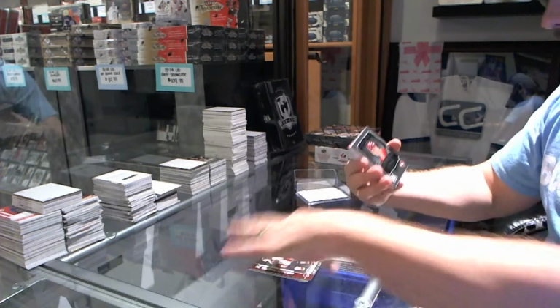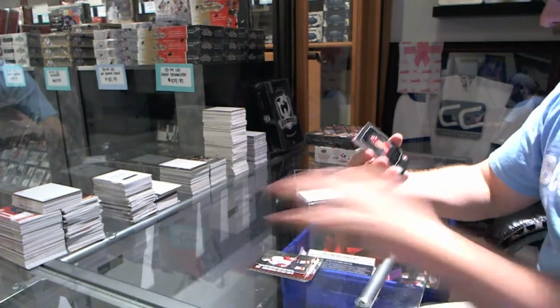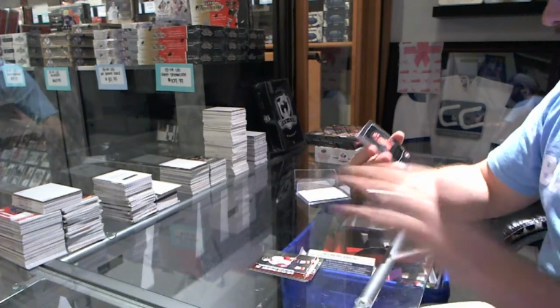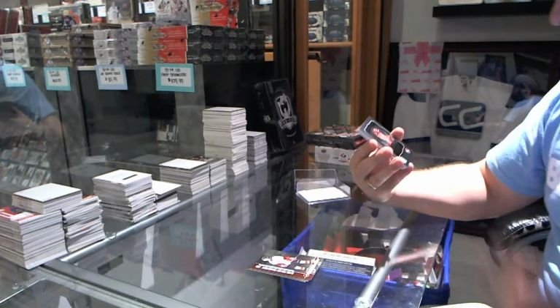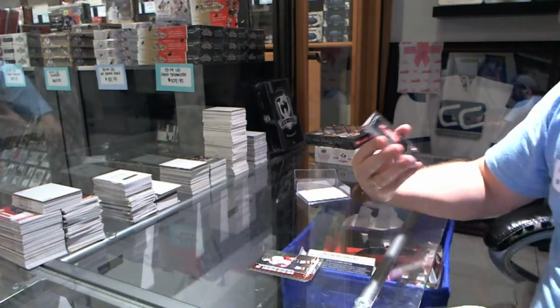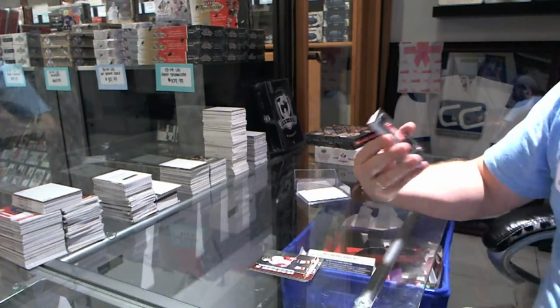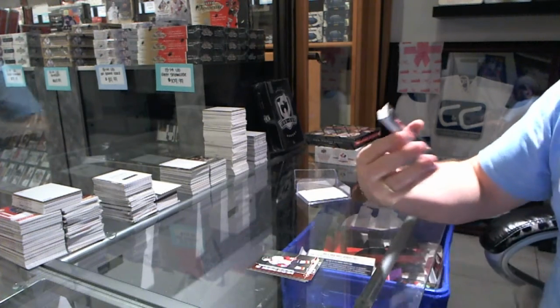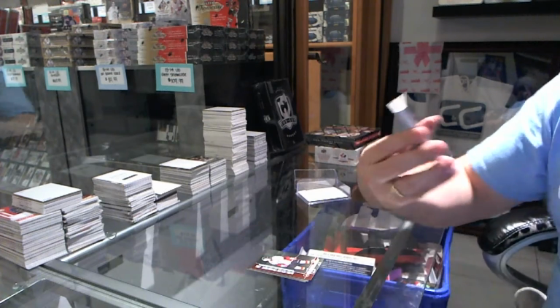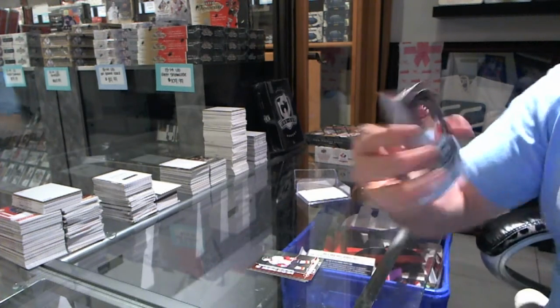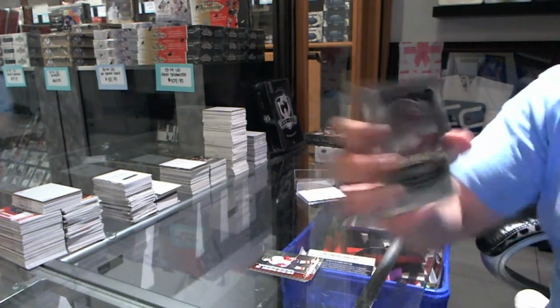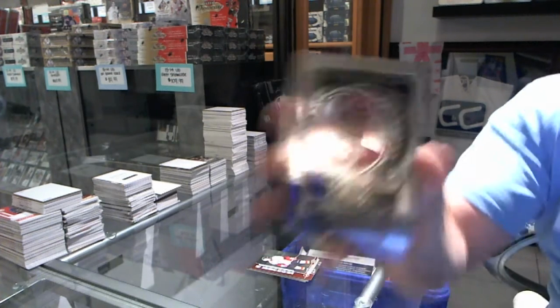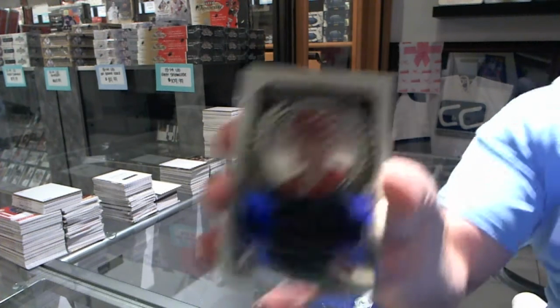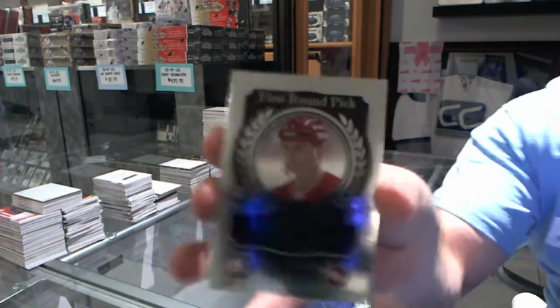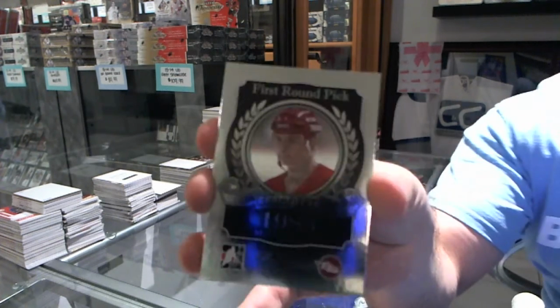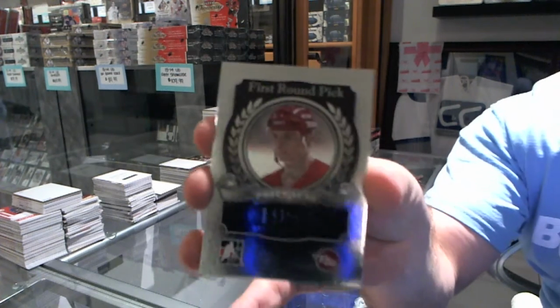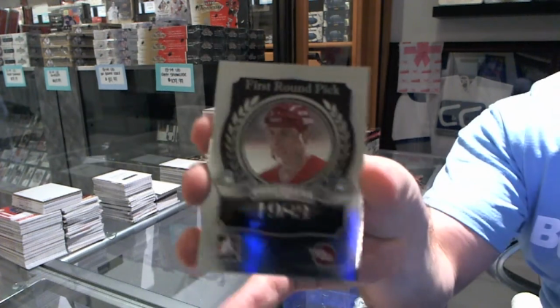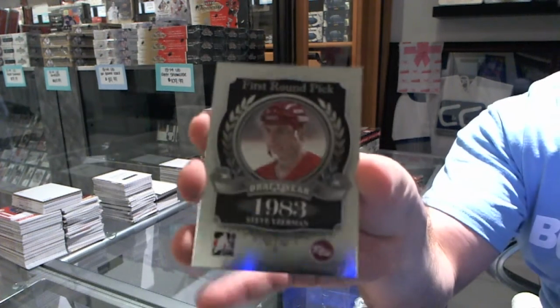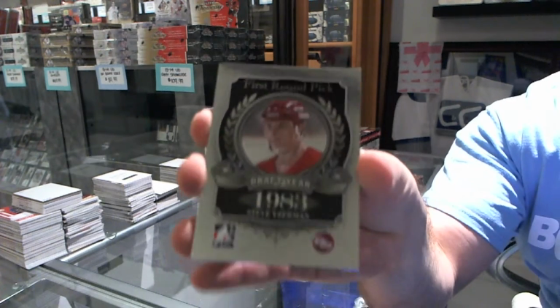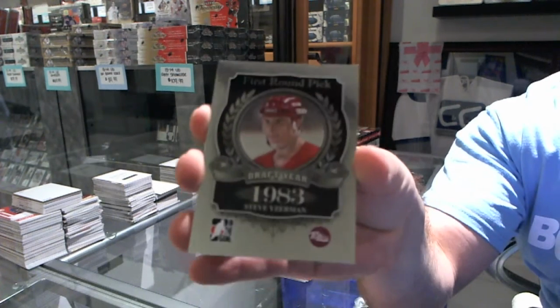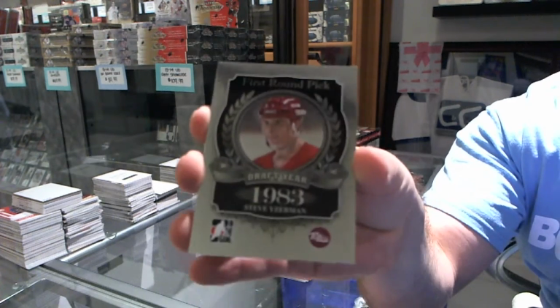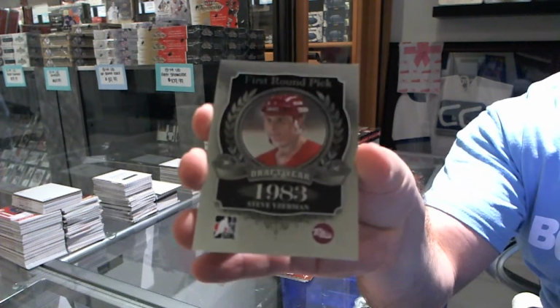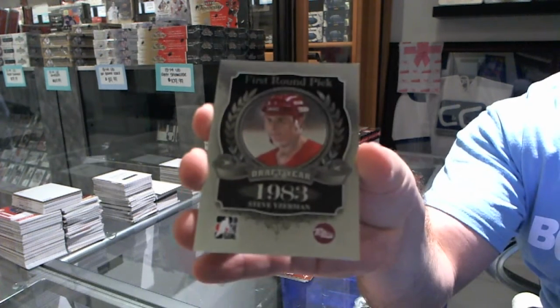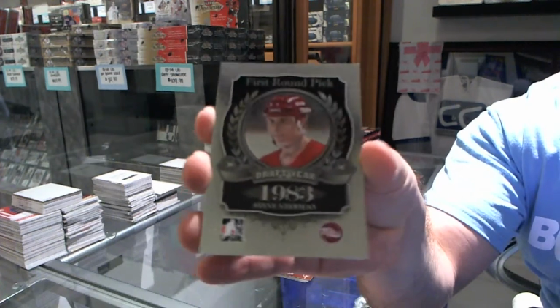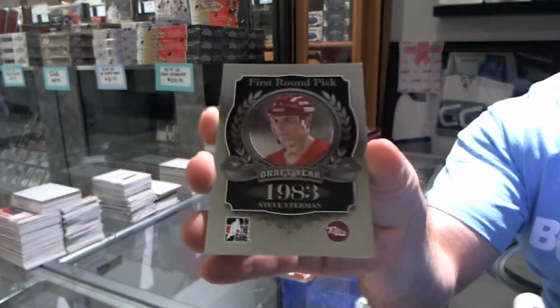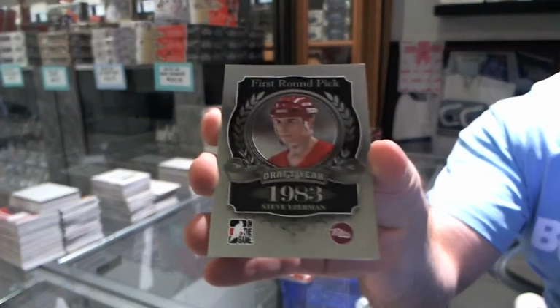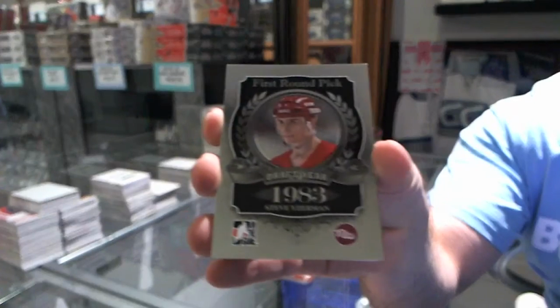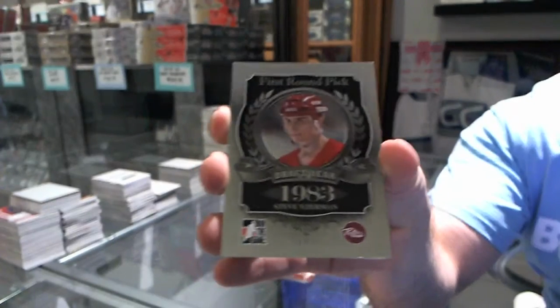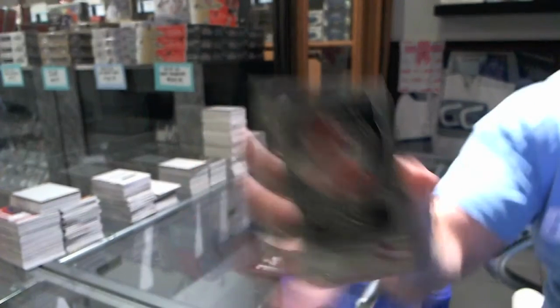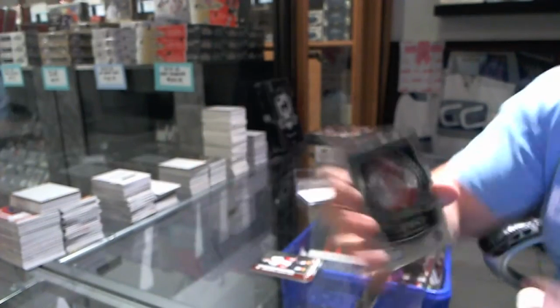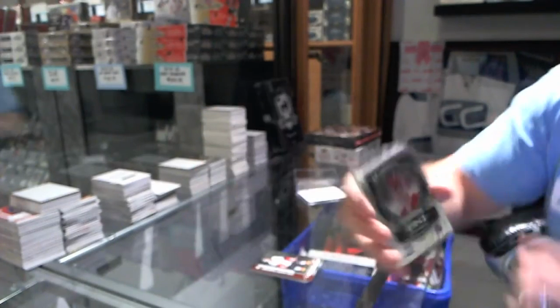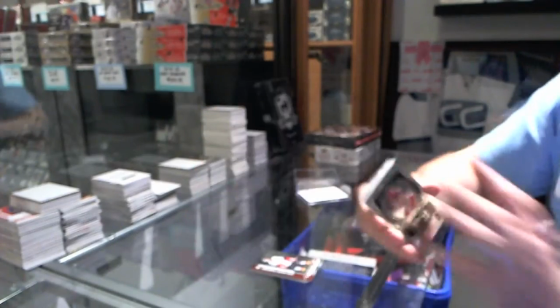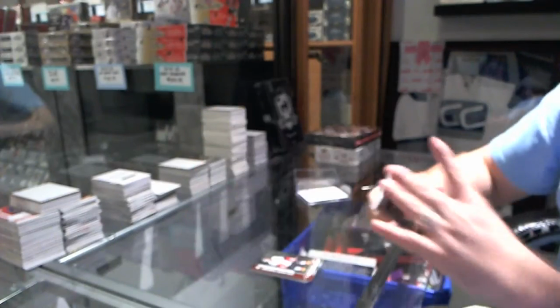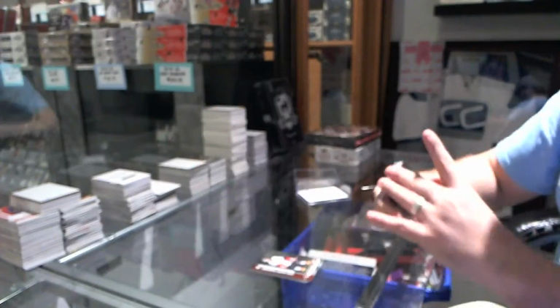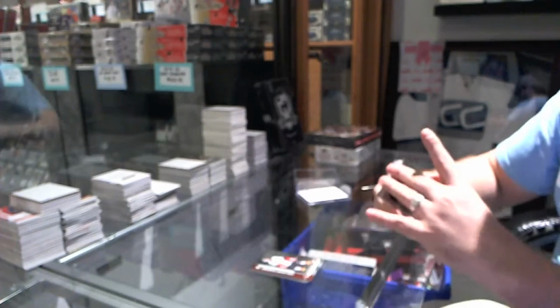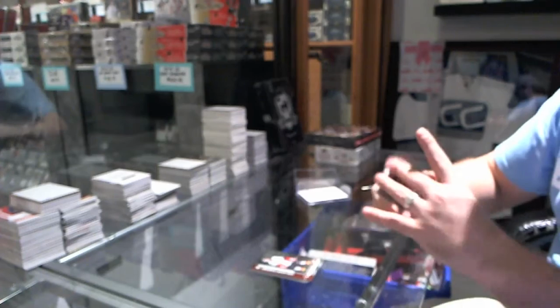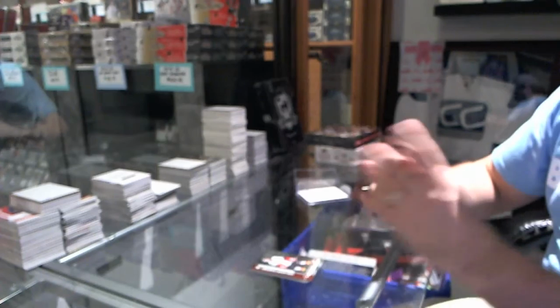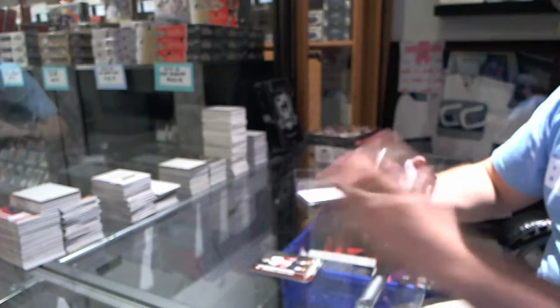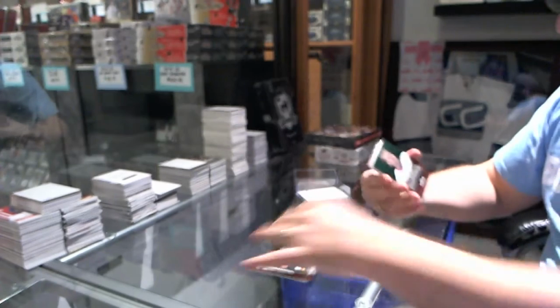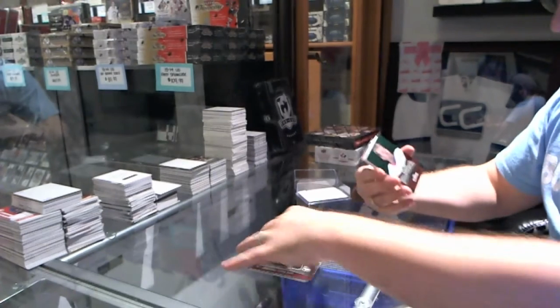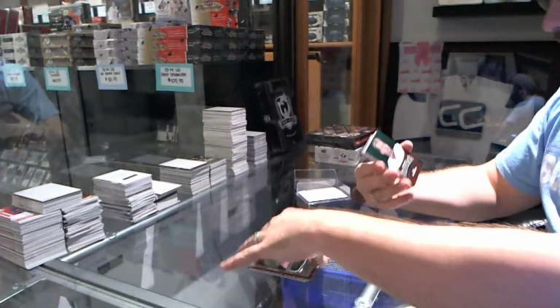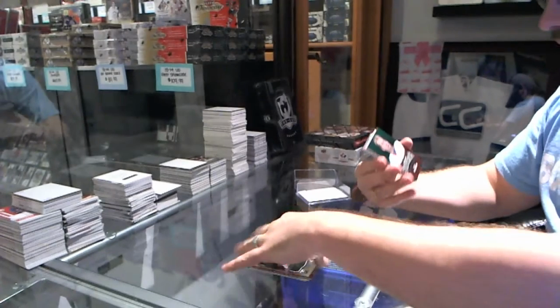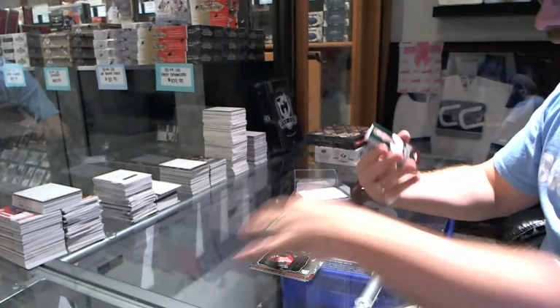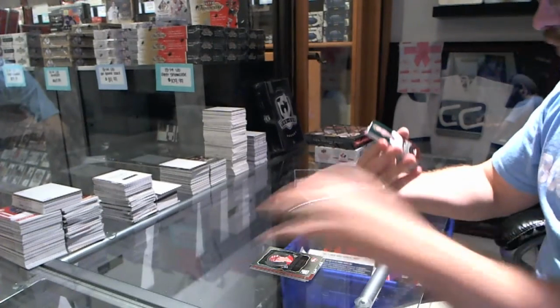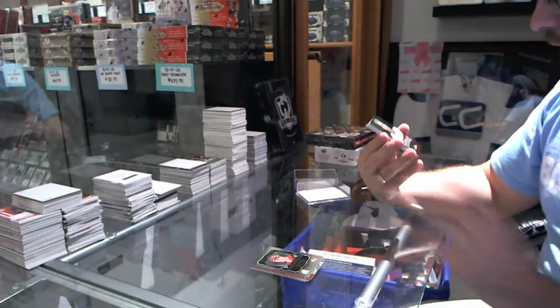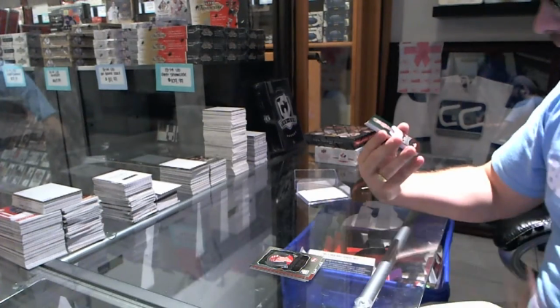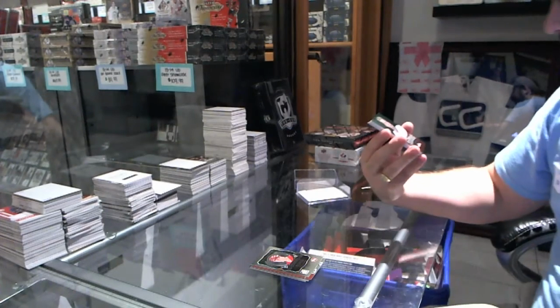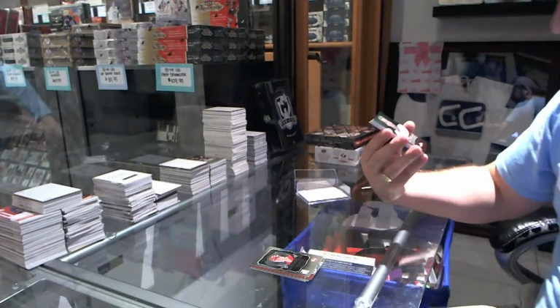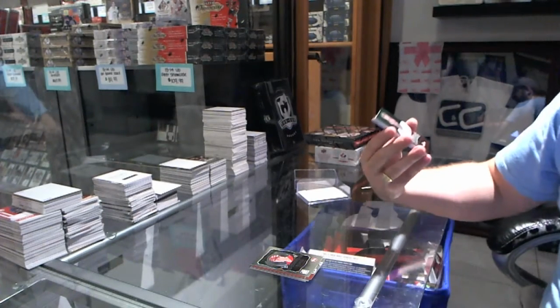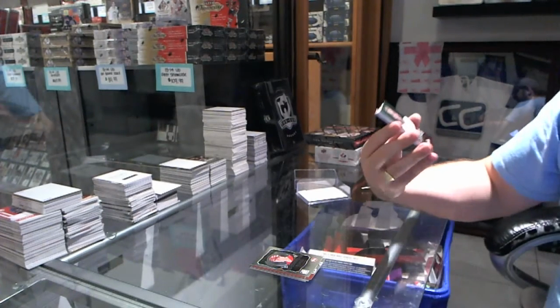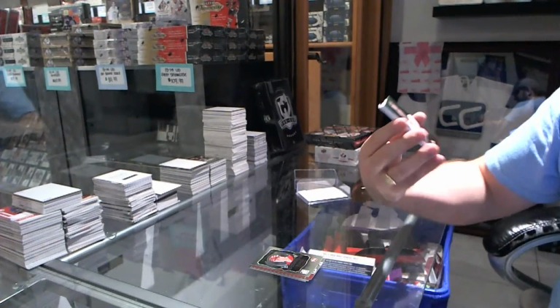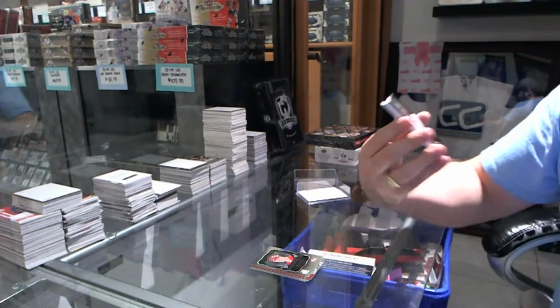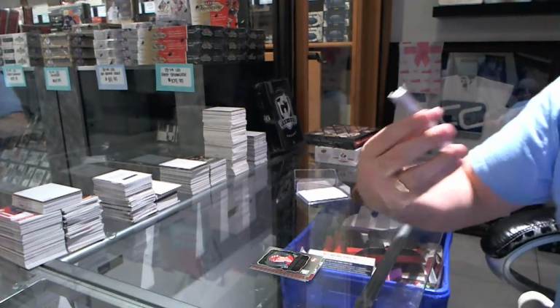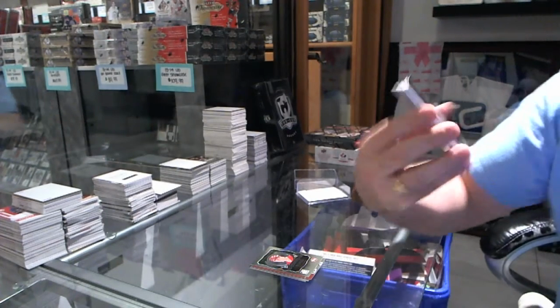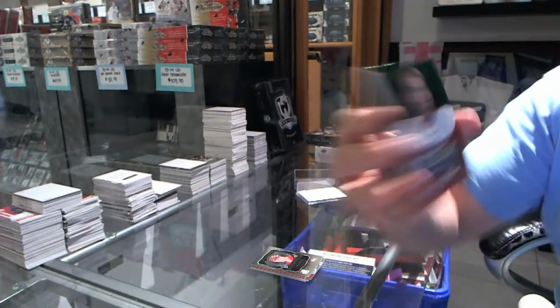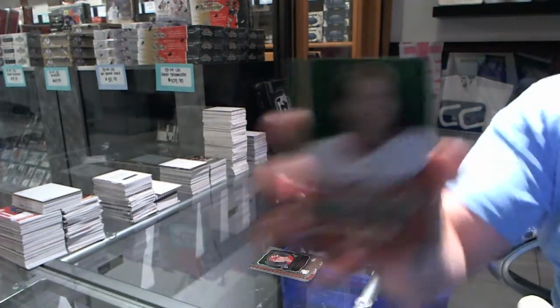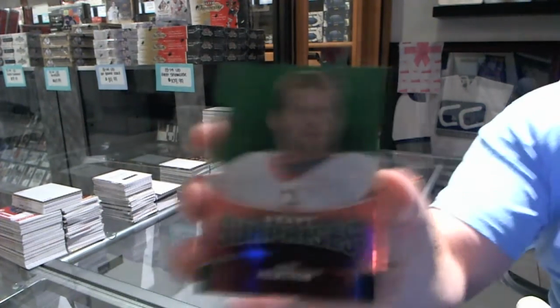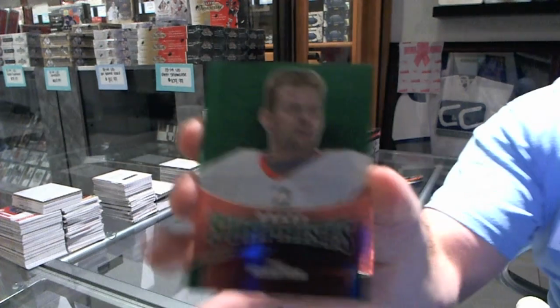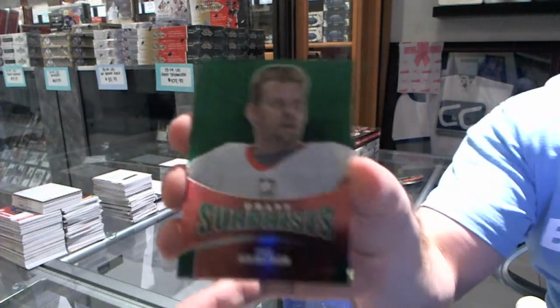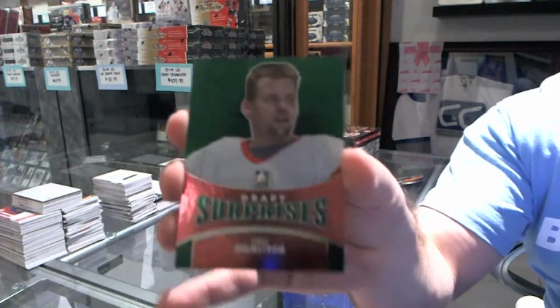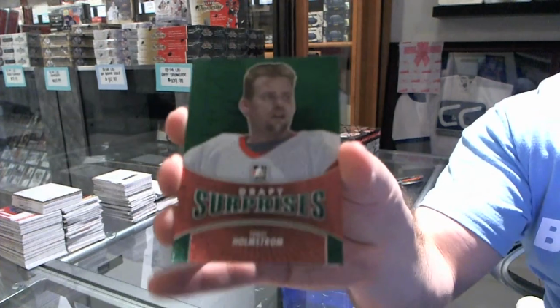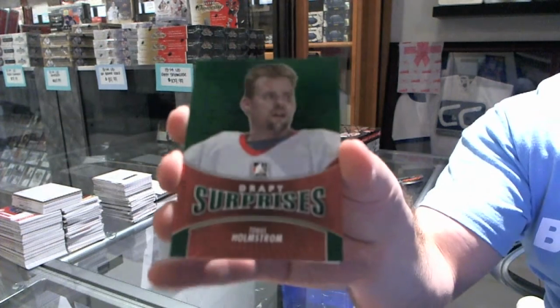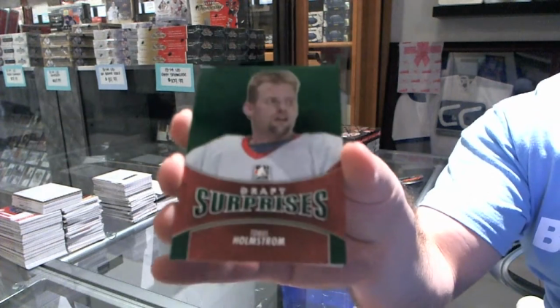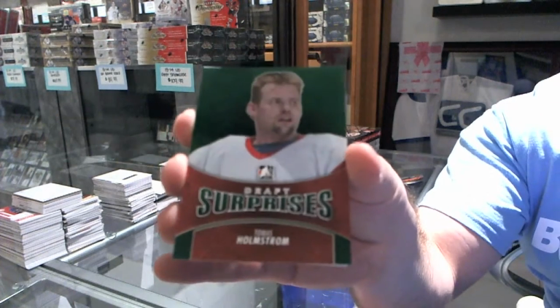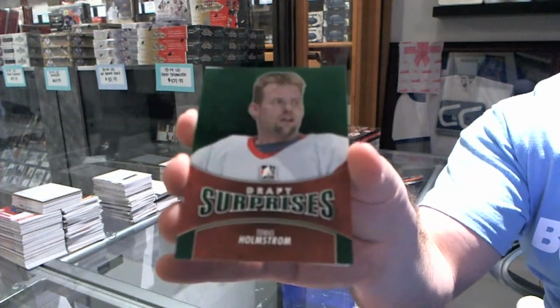First round pick of Steve Iserman, and a Draft Surprises Emerald of Thomas Holmstrom.